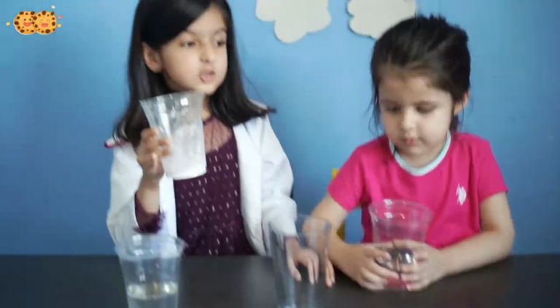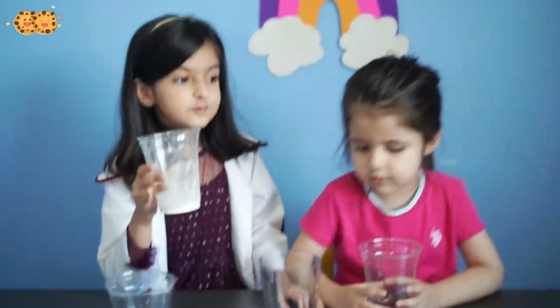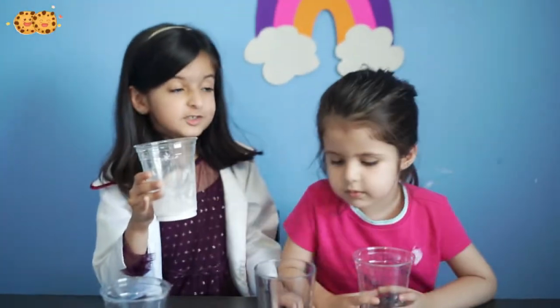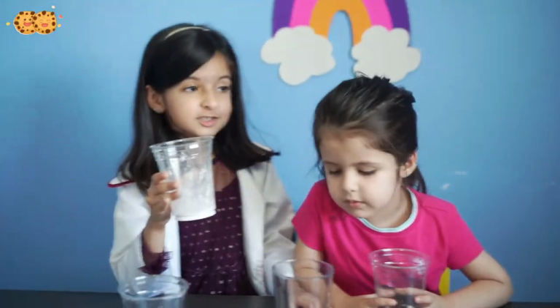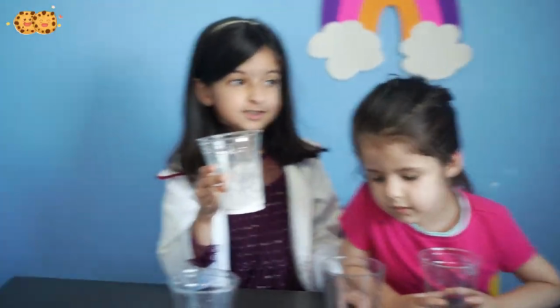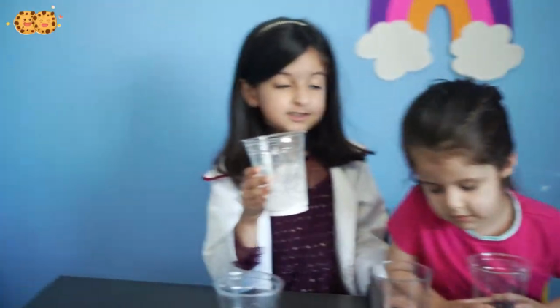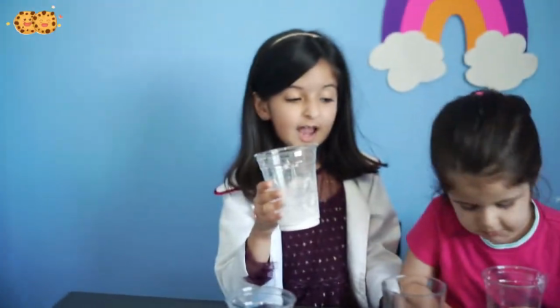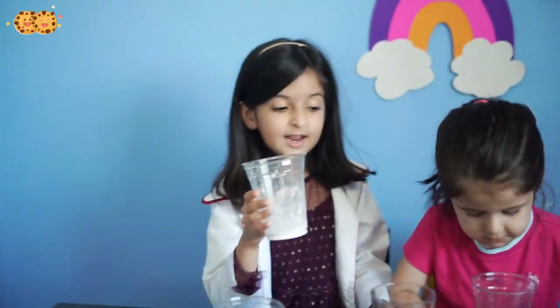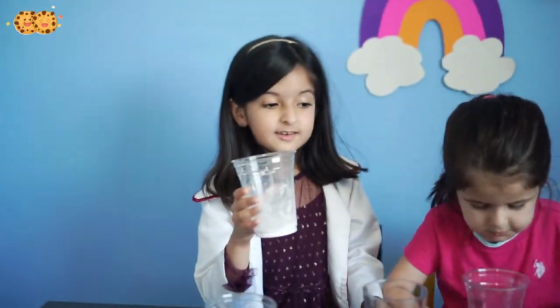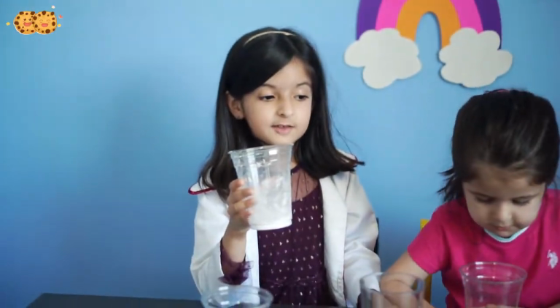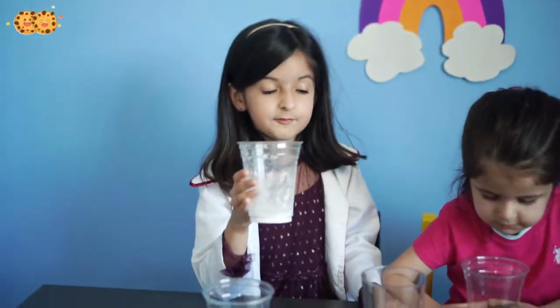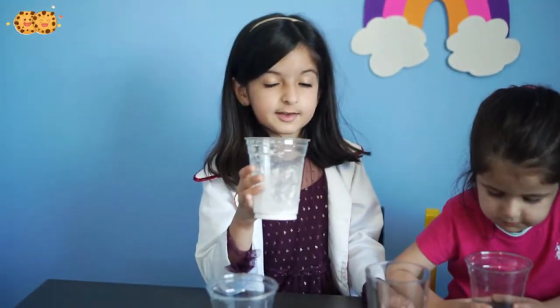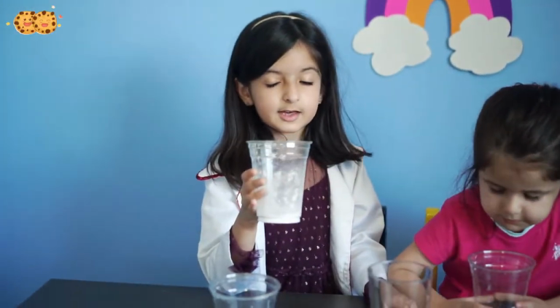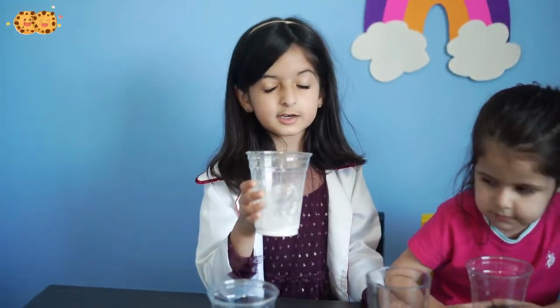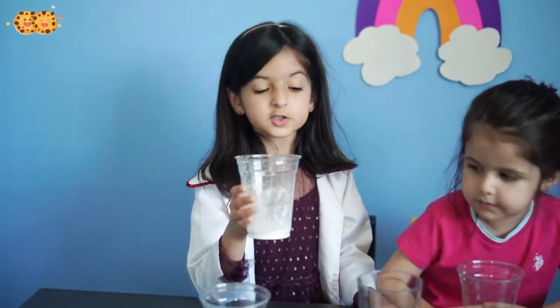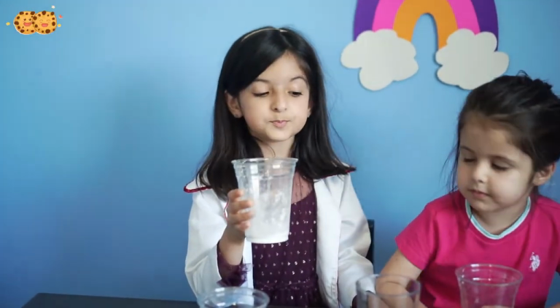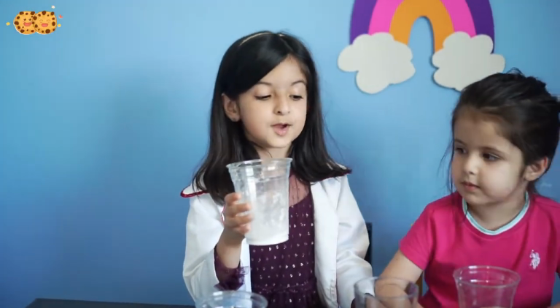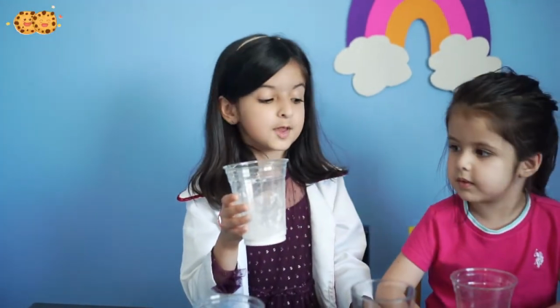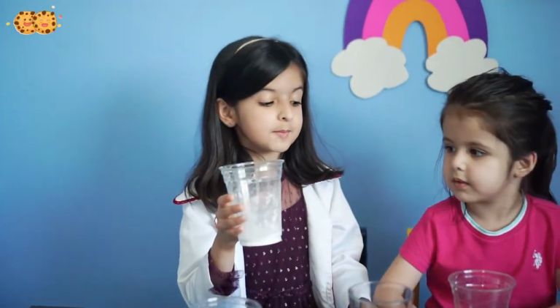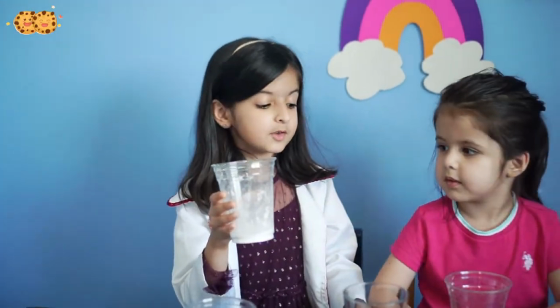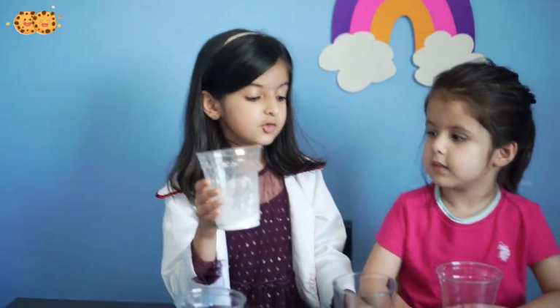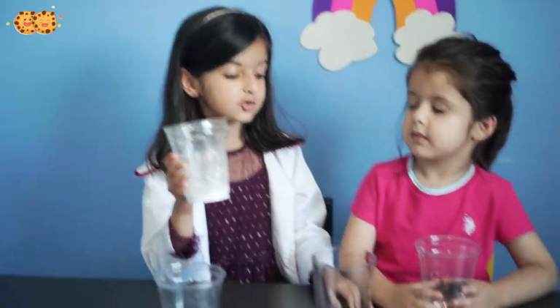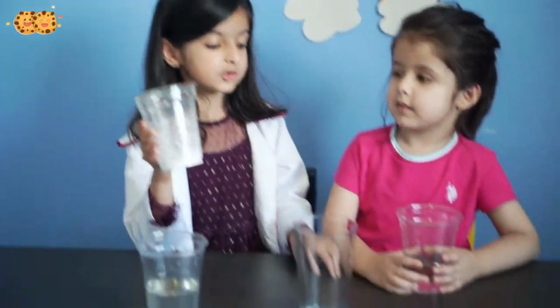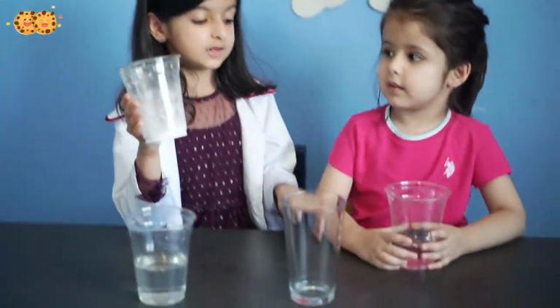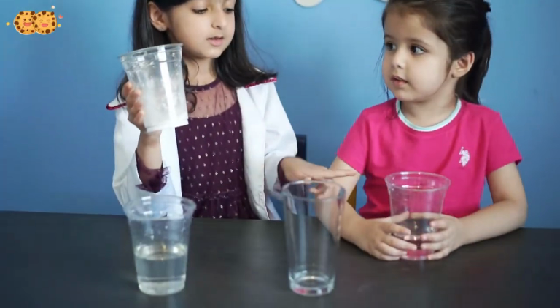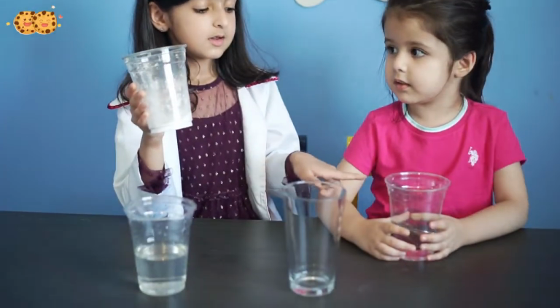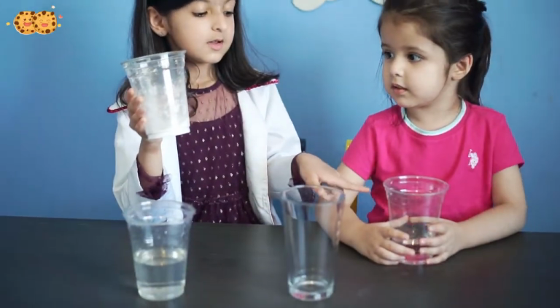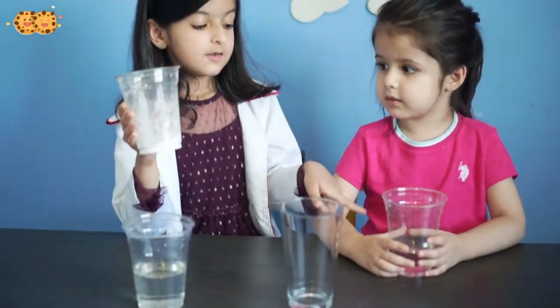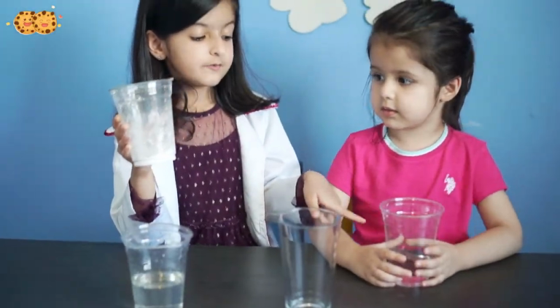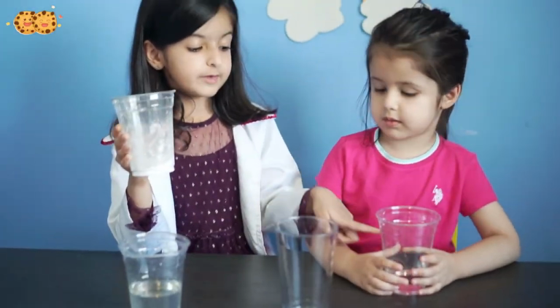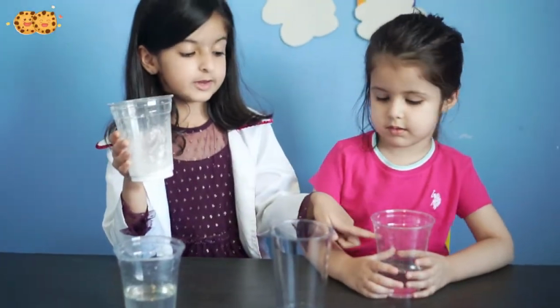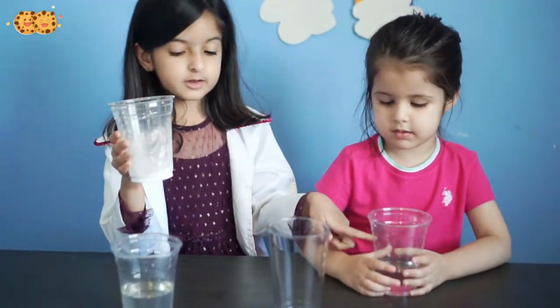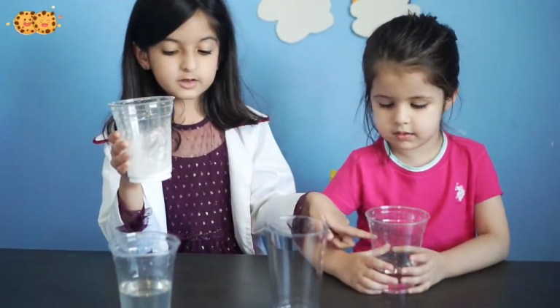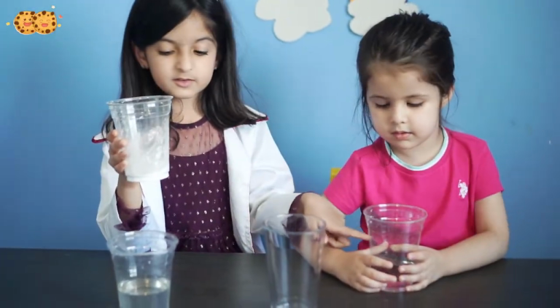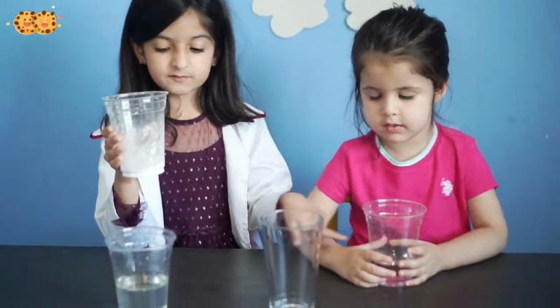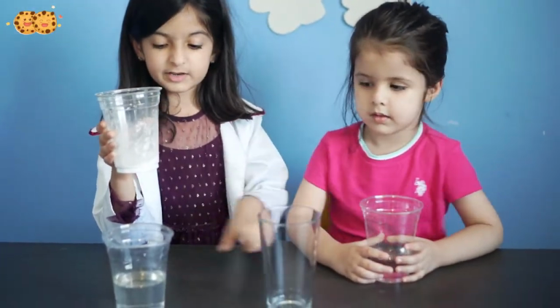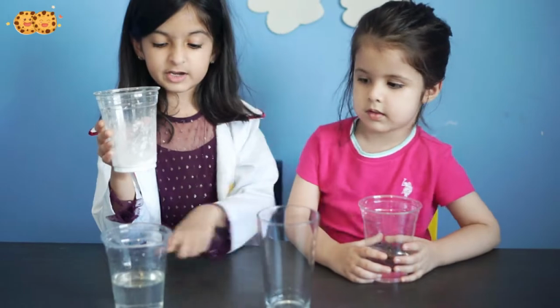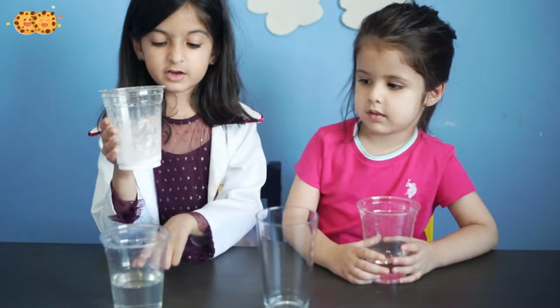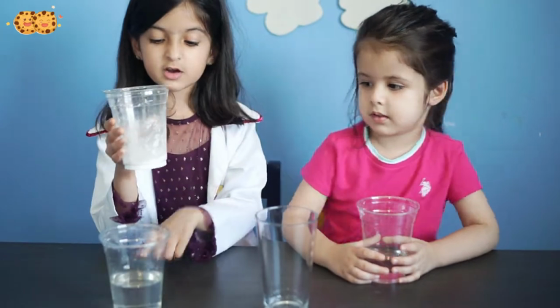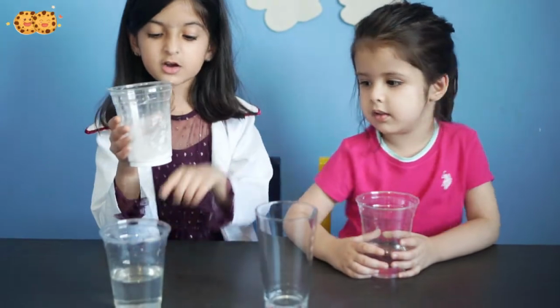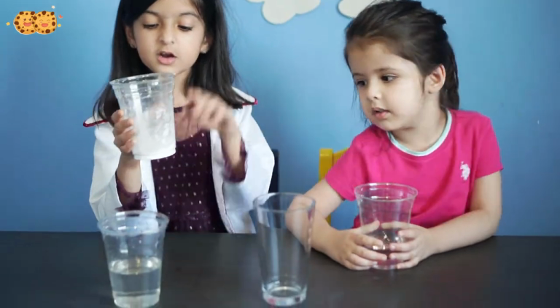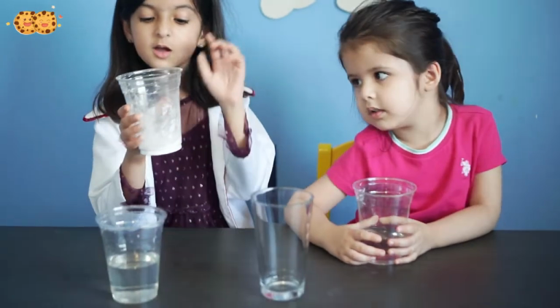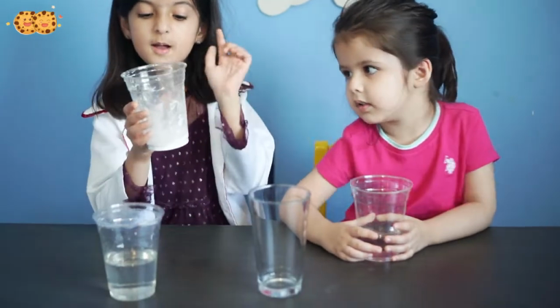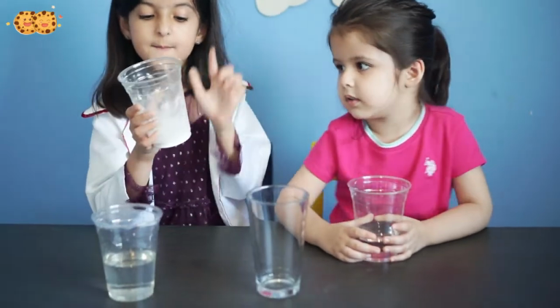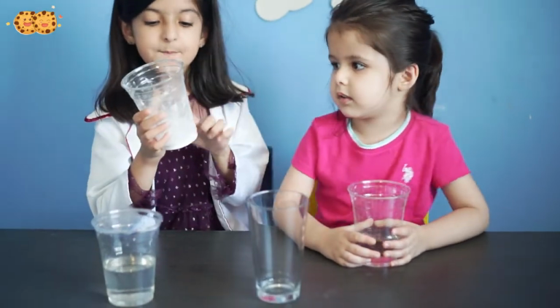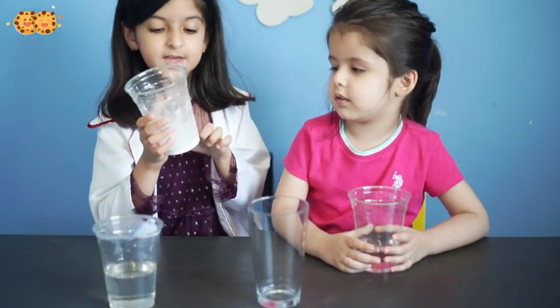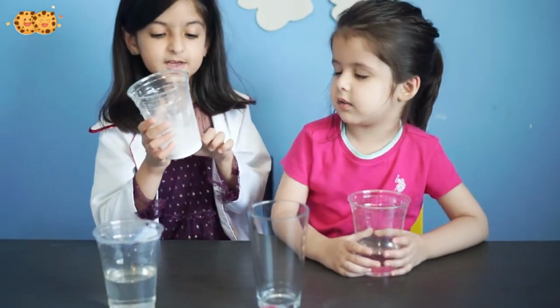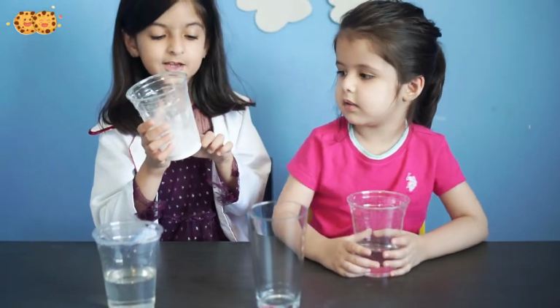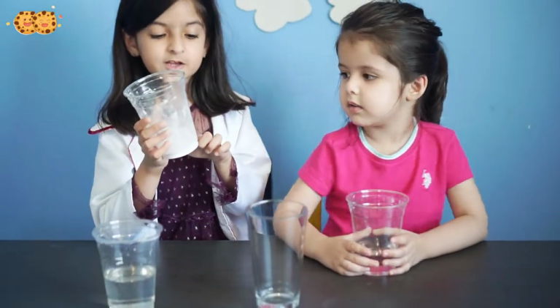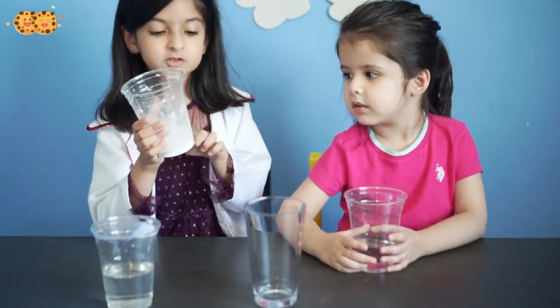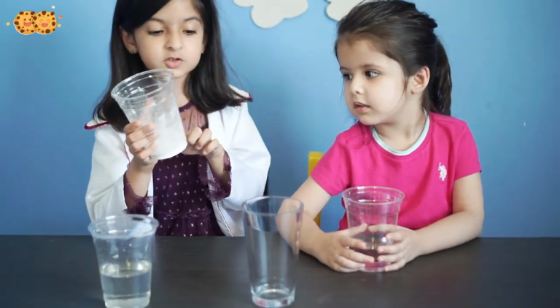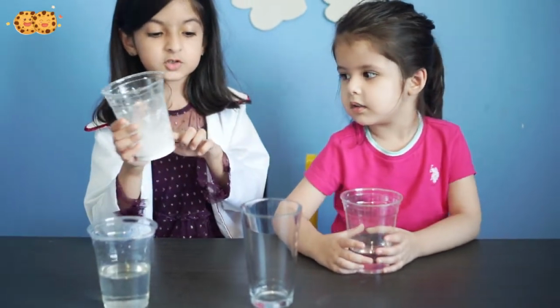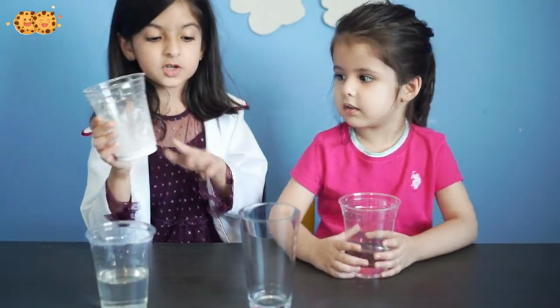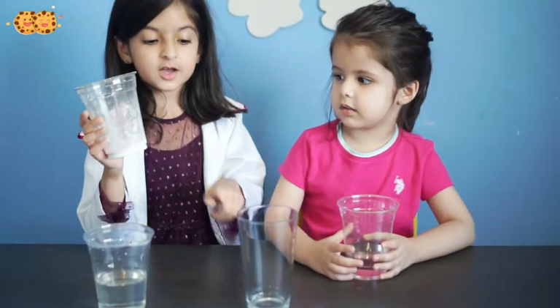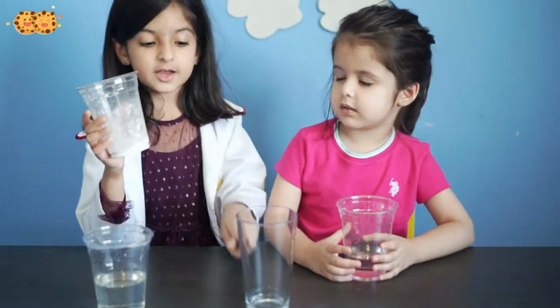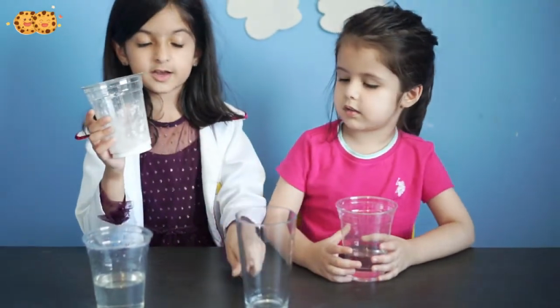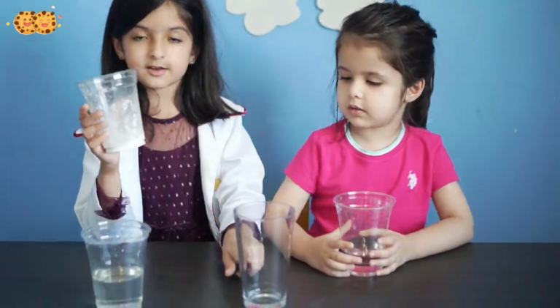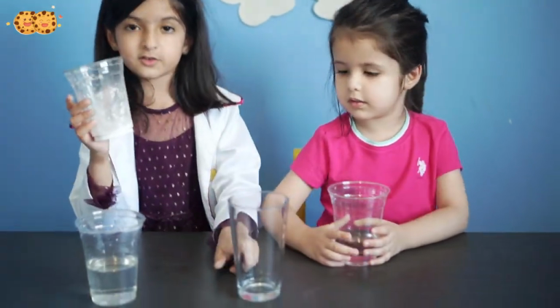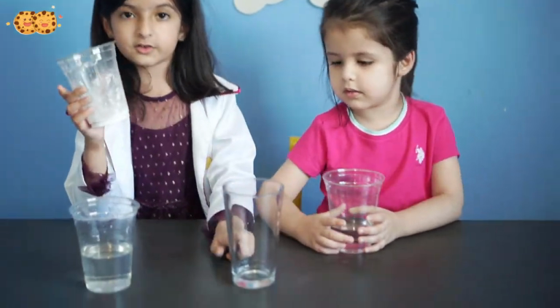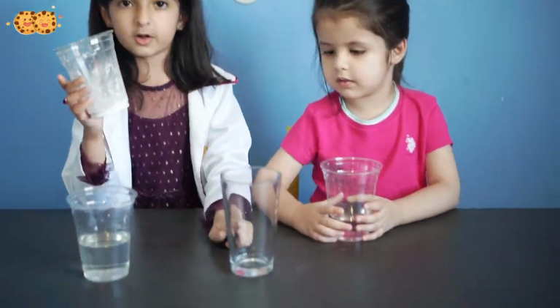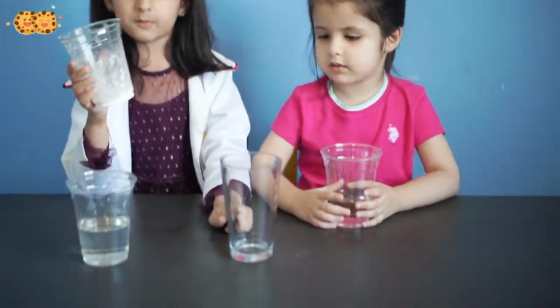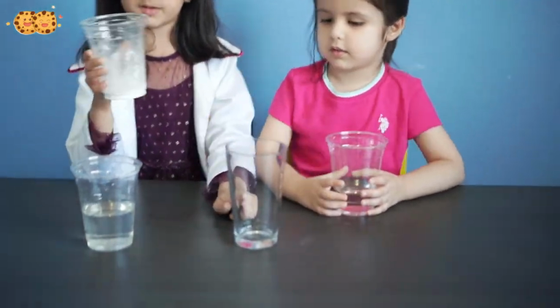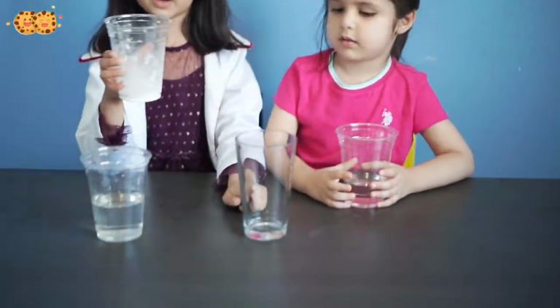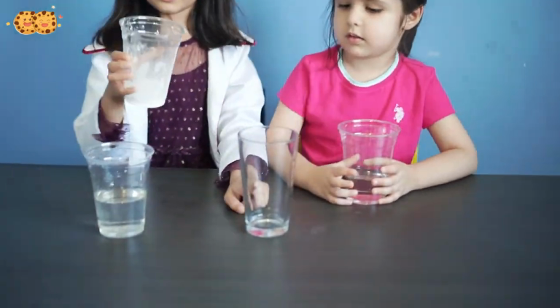So for this scientific experiment, you'll need vinegar, baking soda, and a tall bottle.